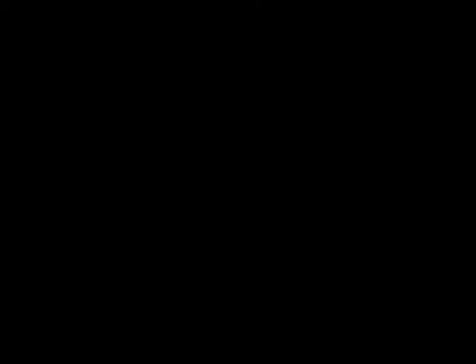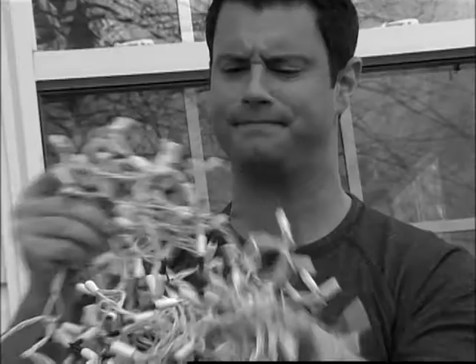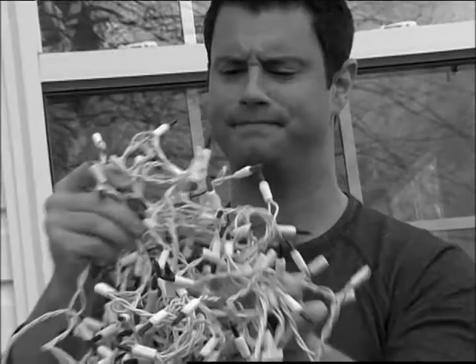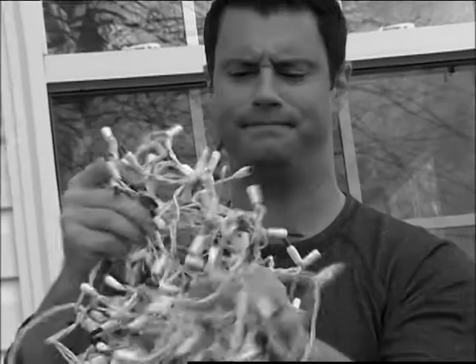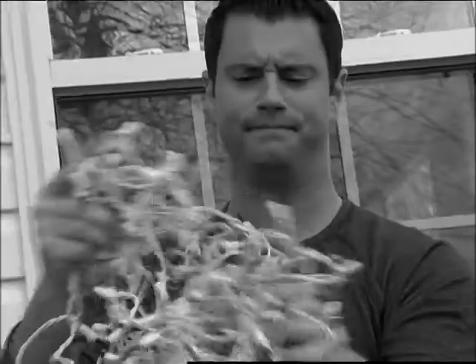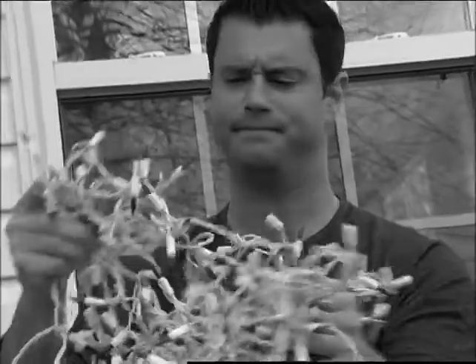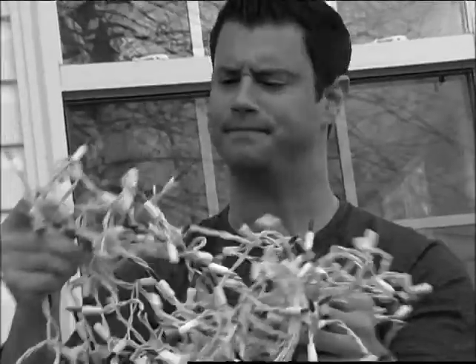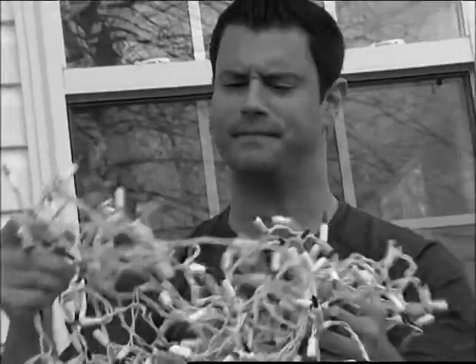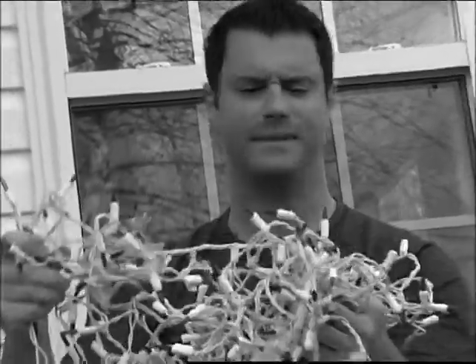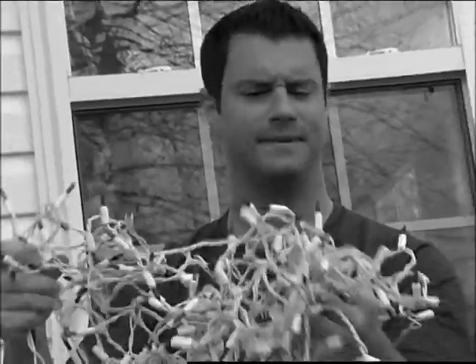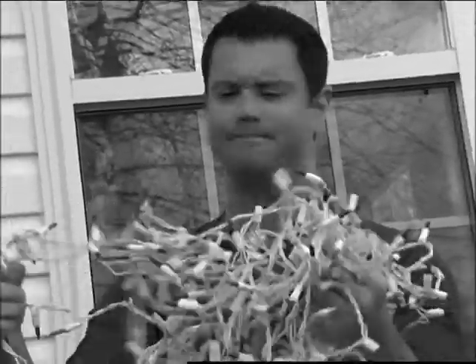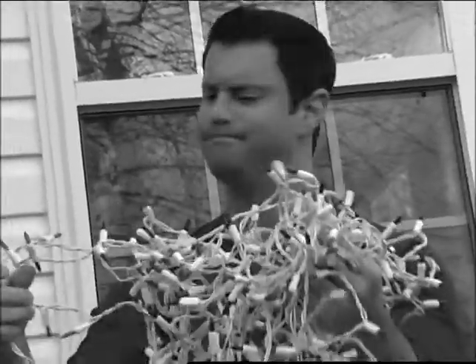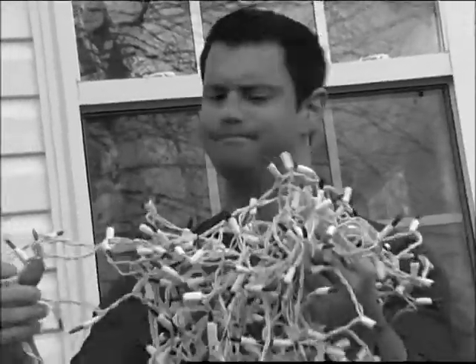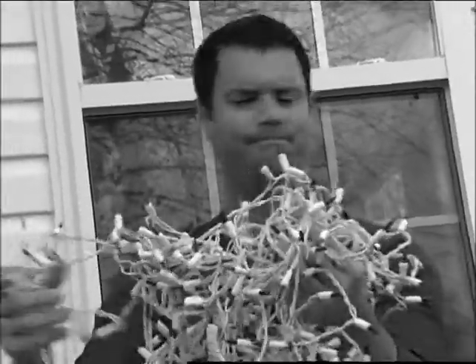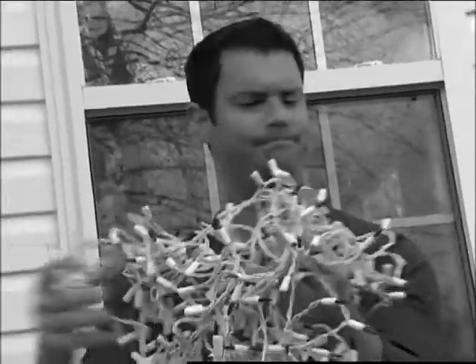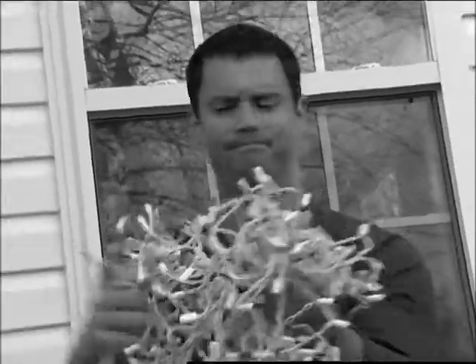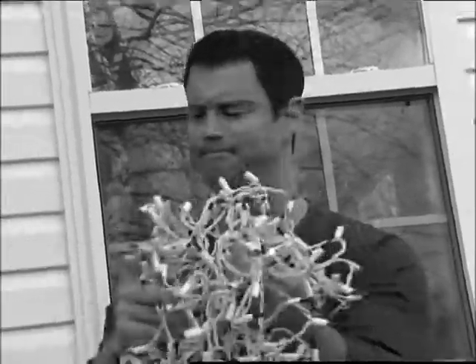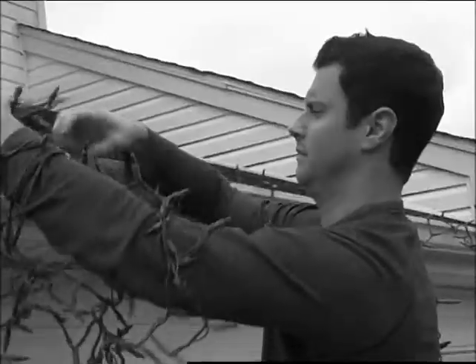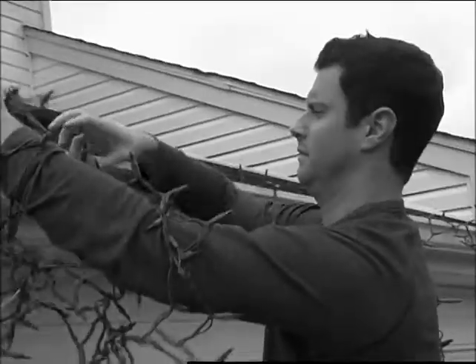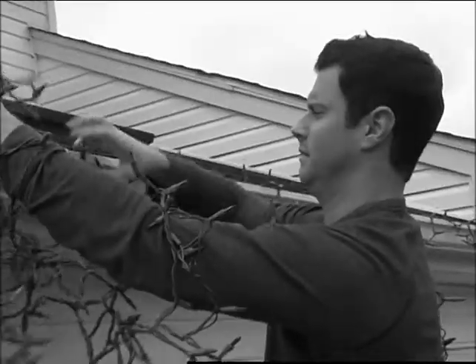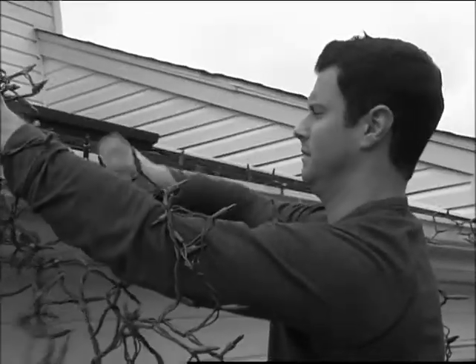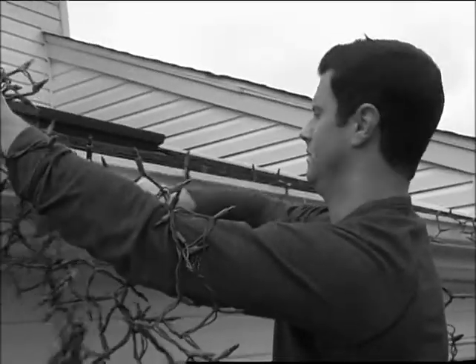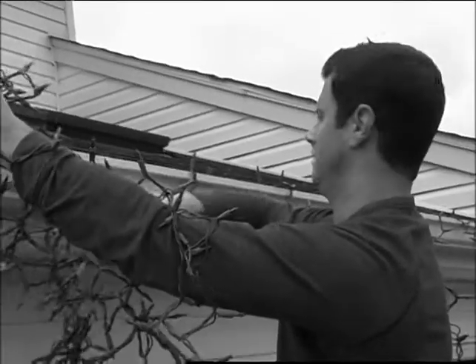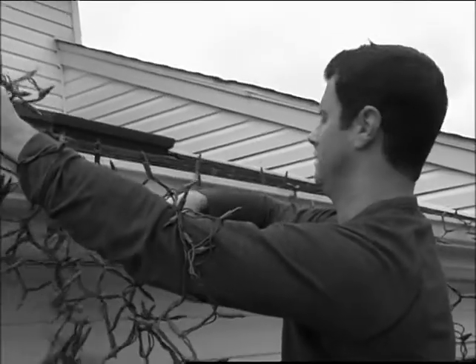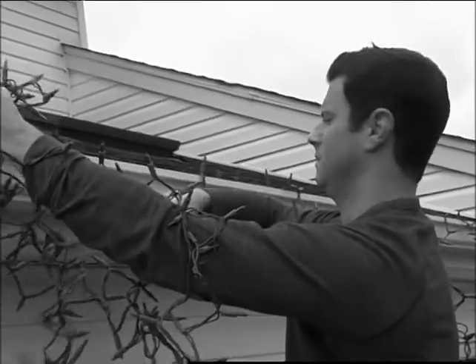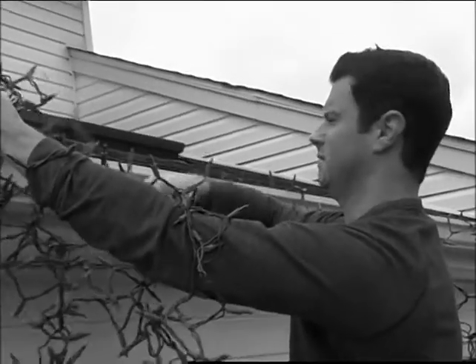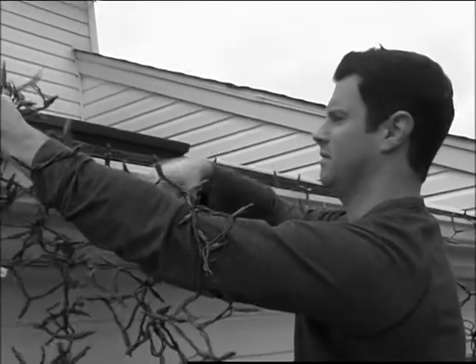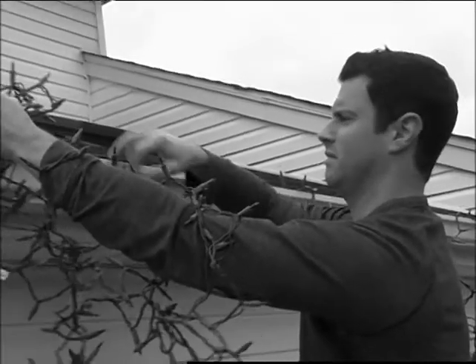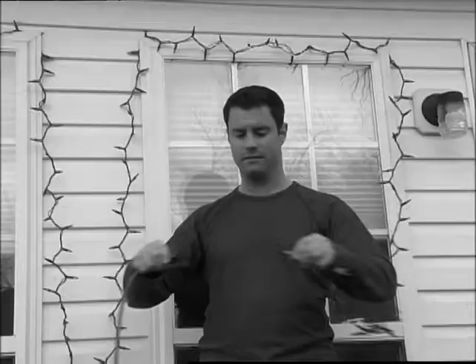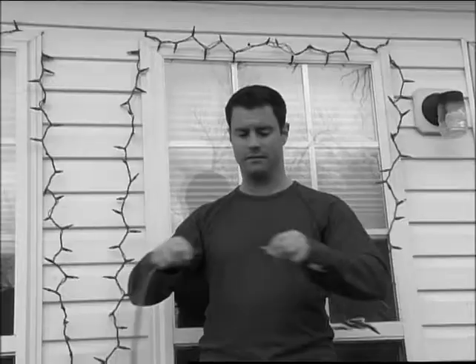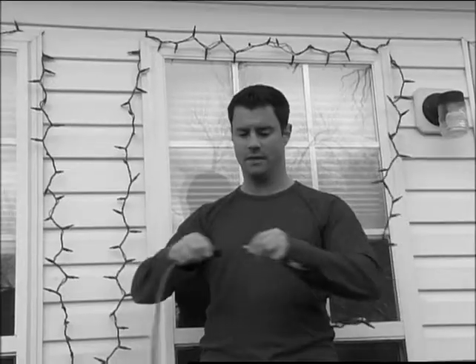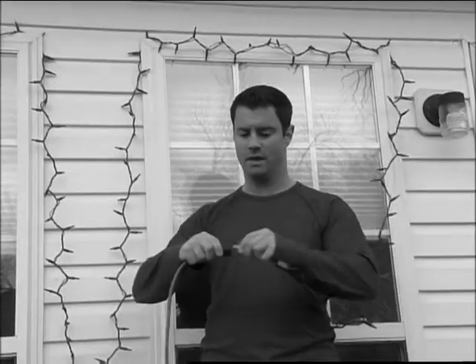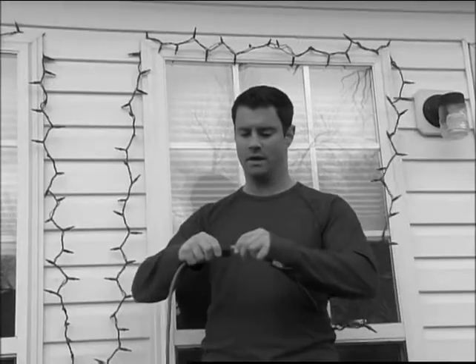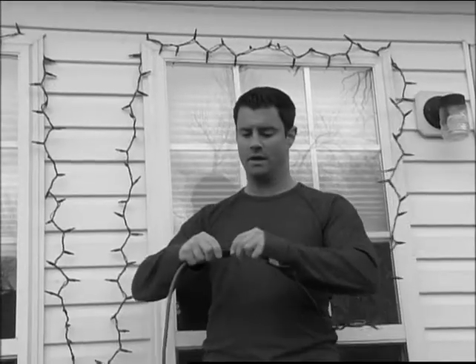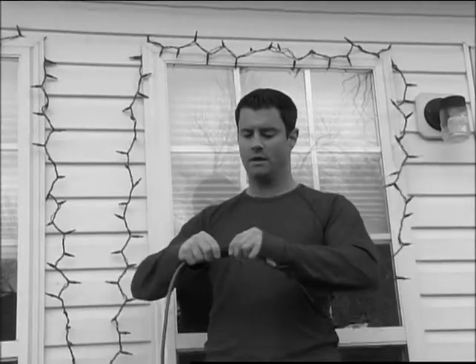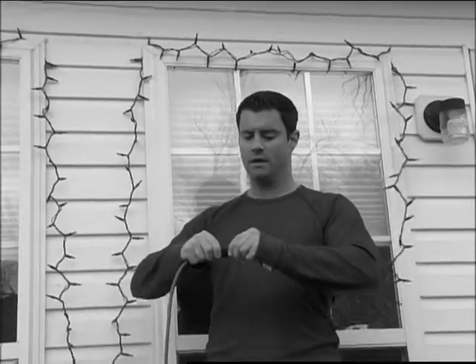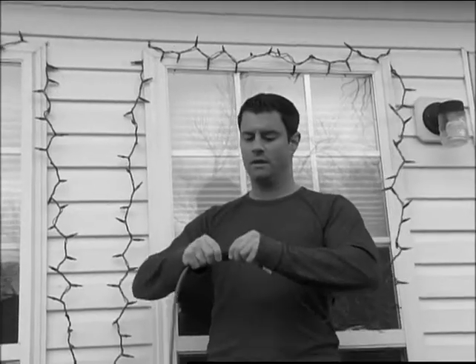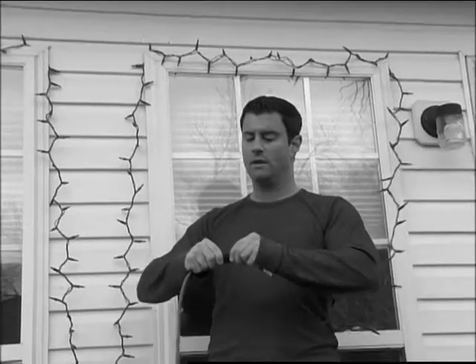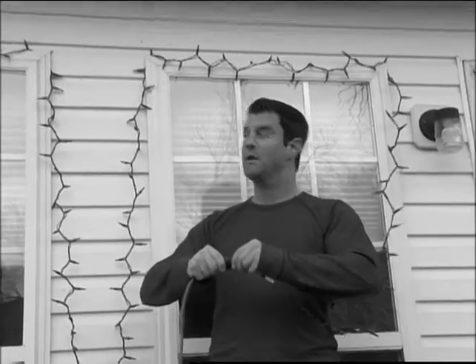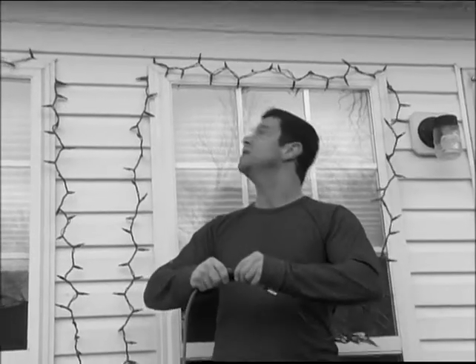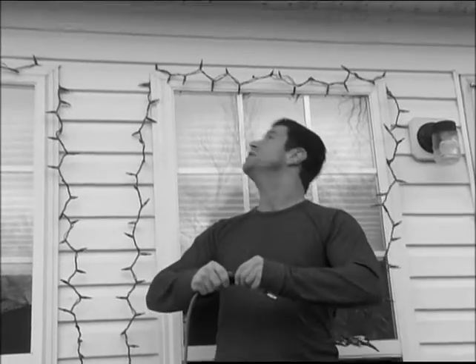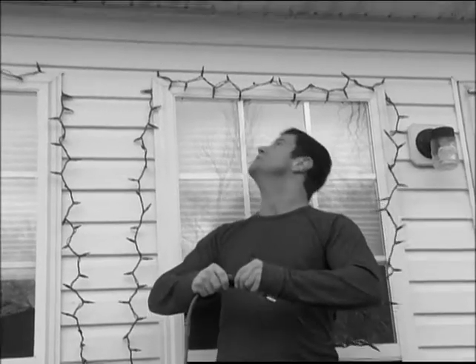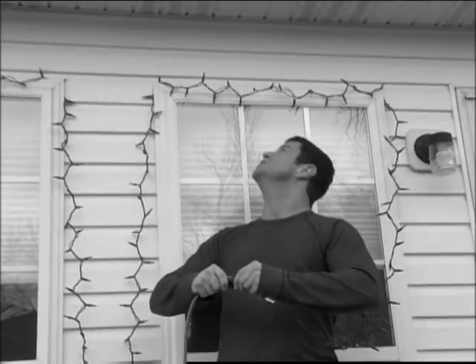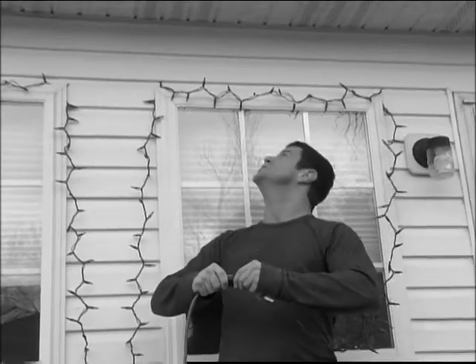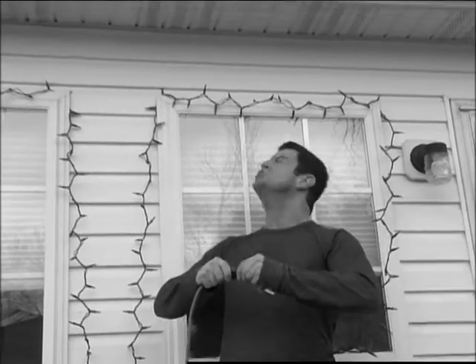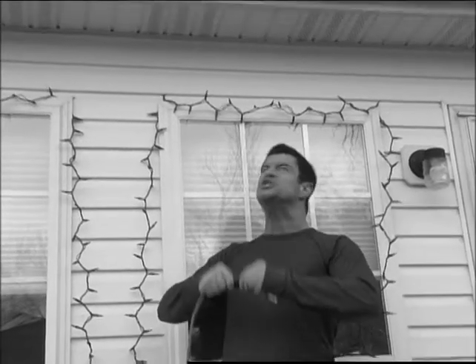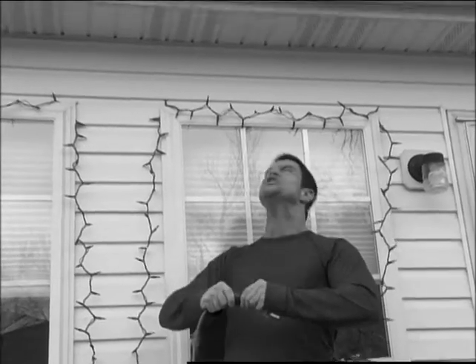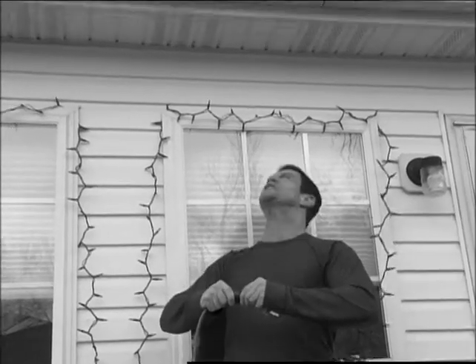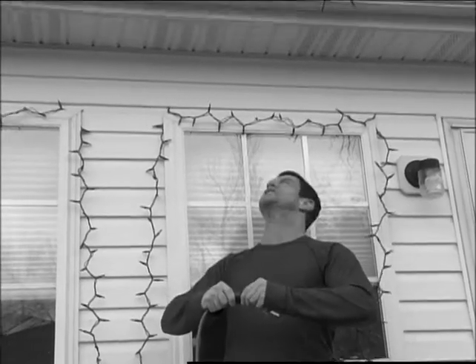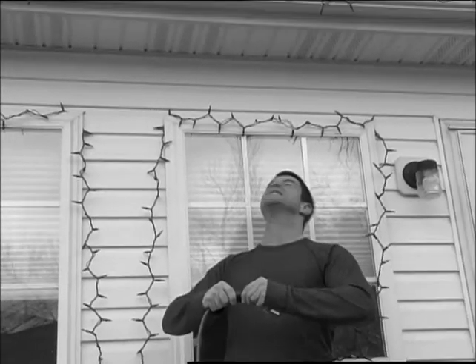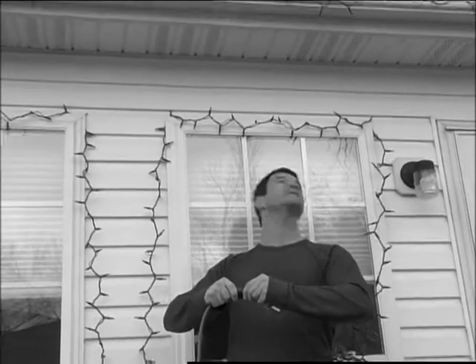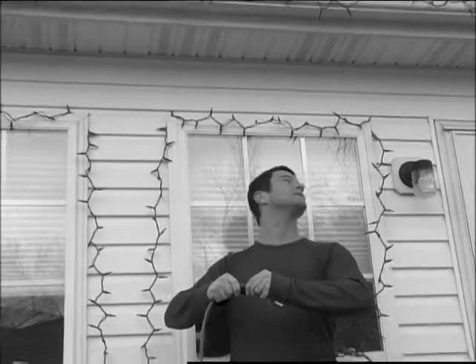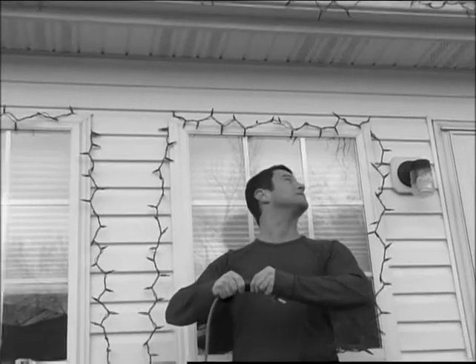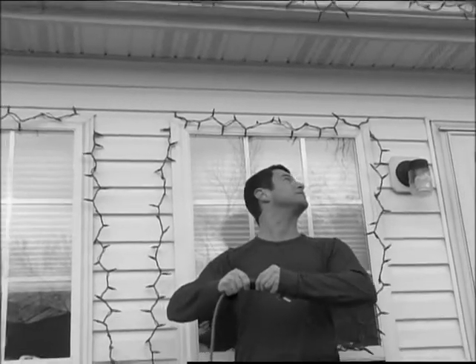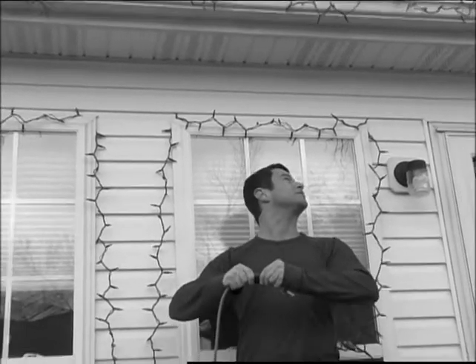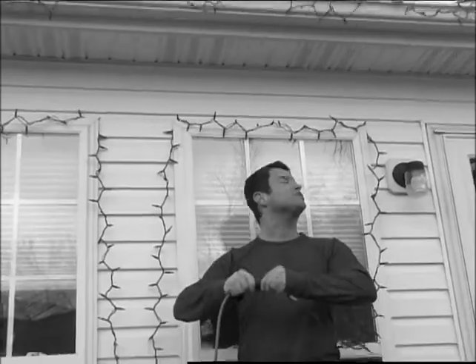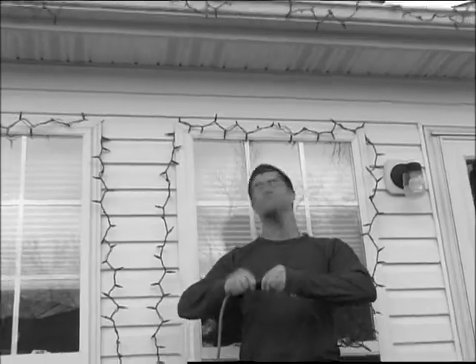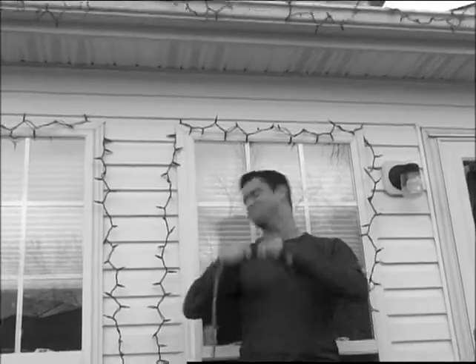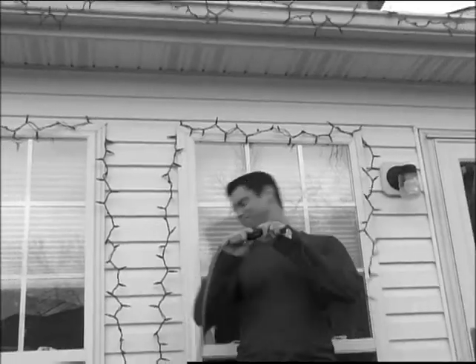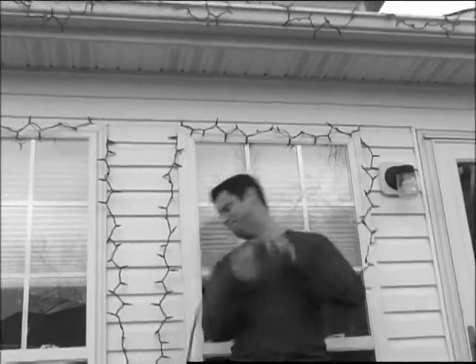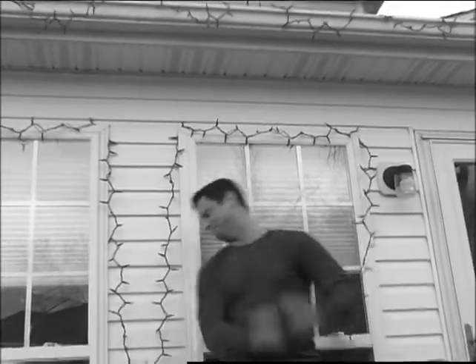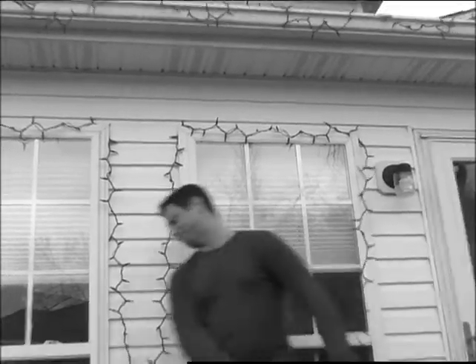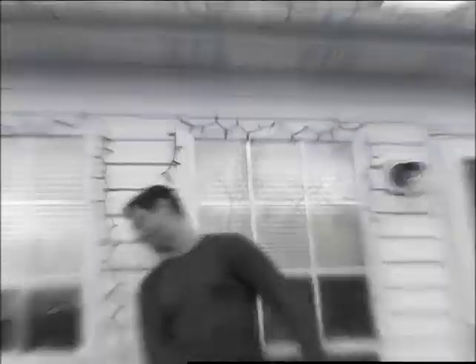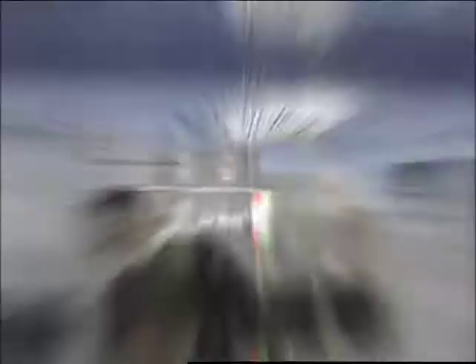First, you have to untangle them, then try to hang them, and after all that, they still don't work. There has to be a better way.